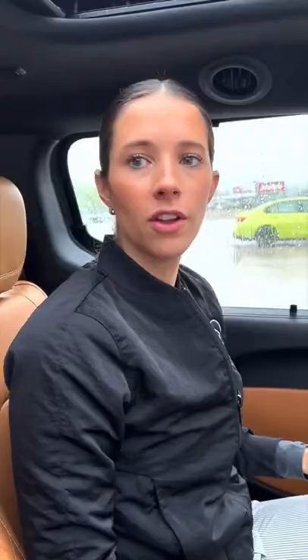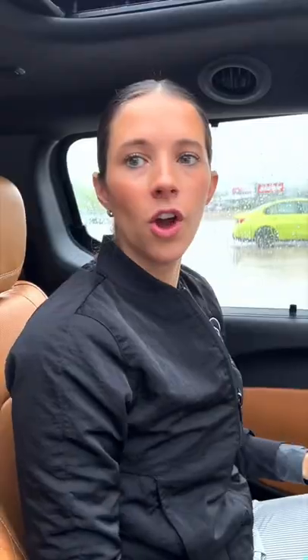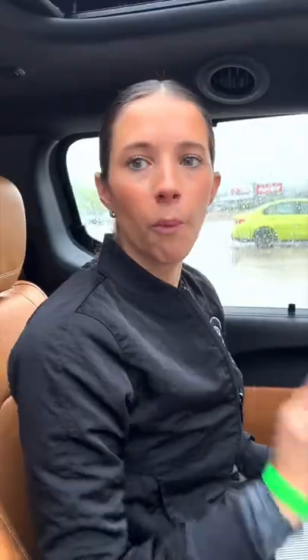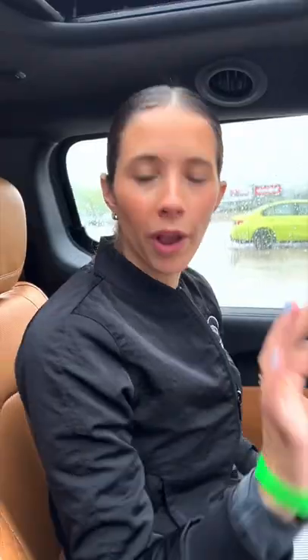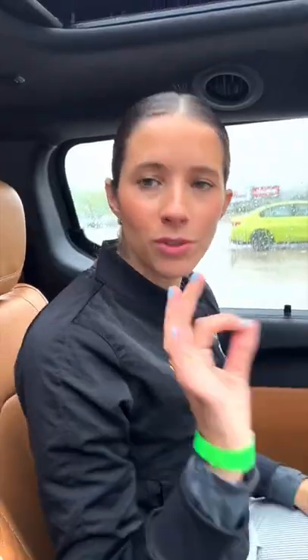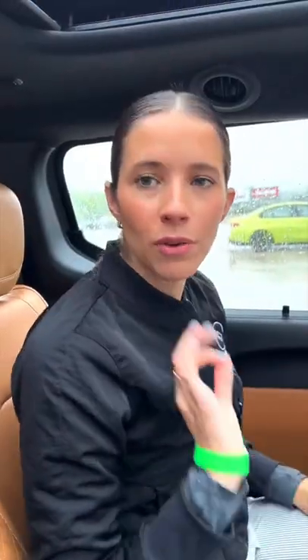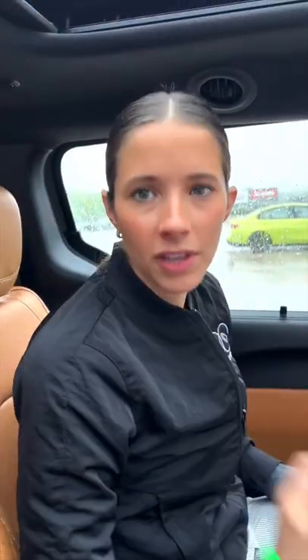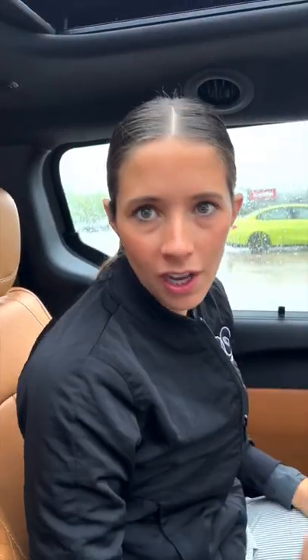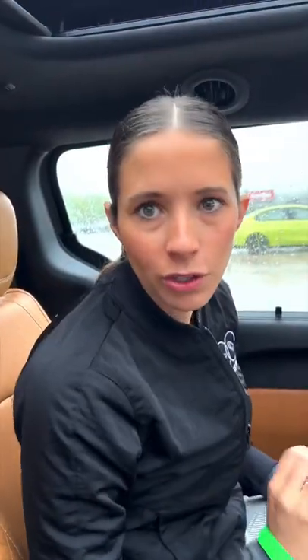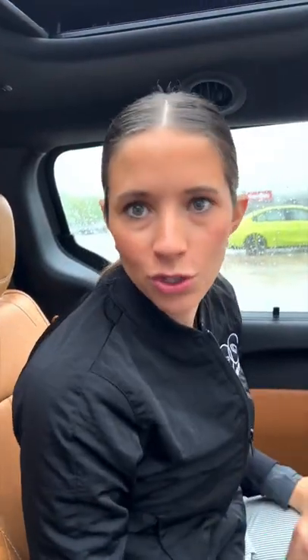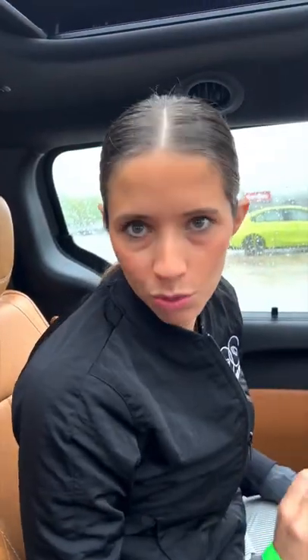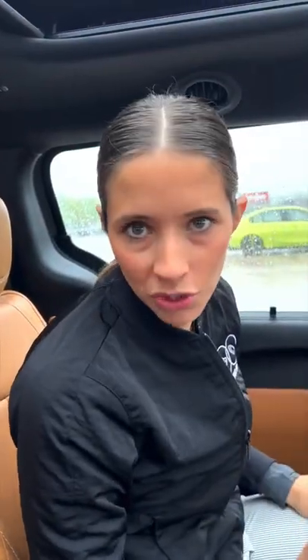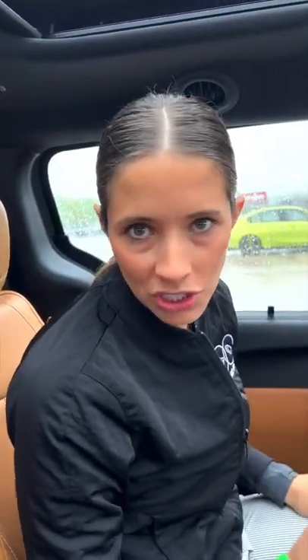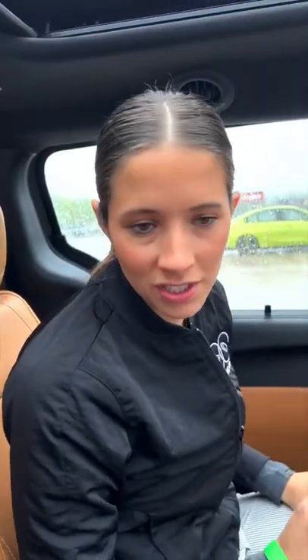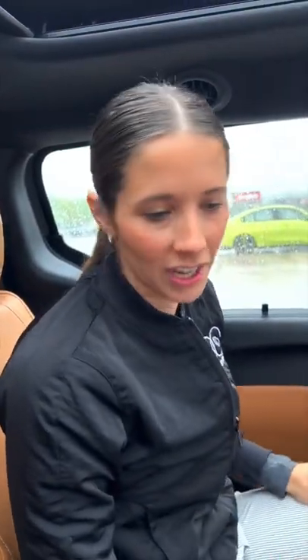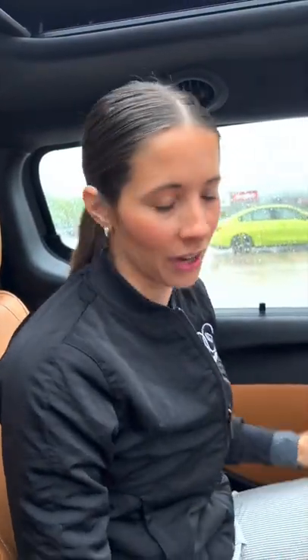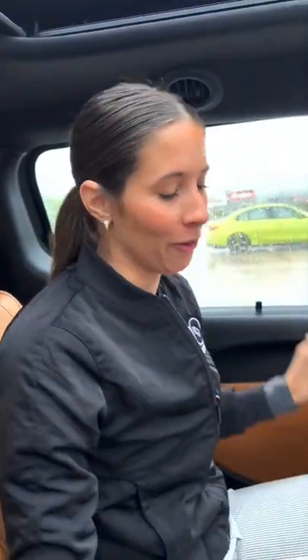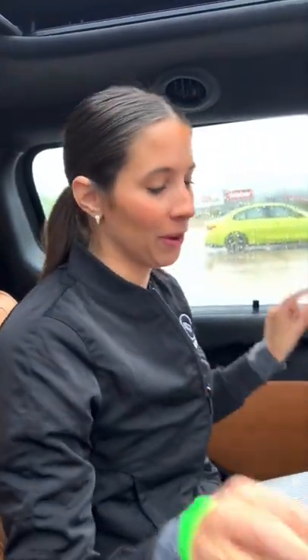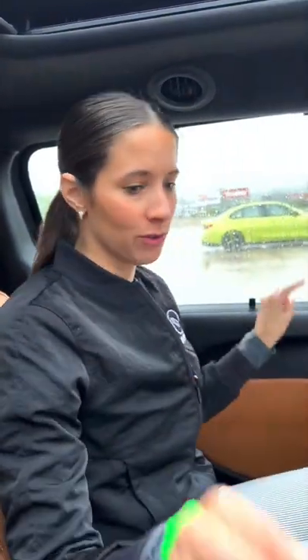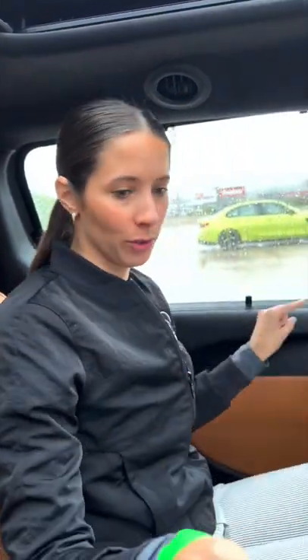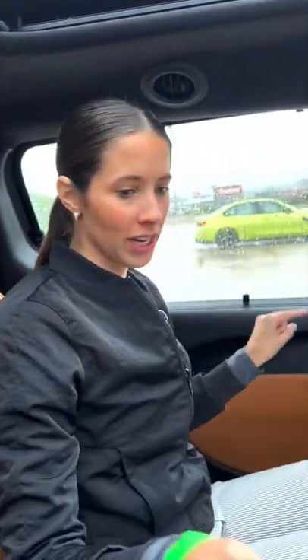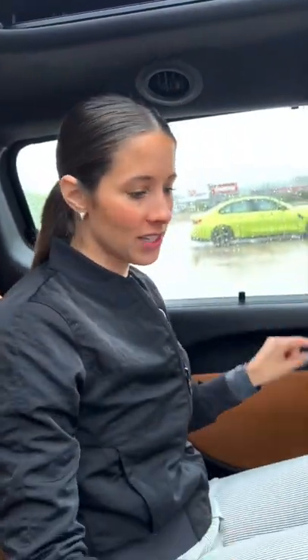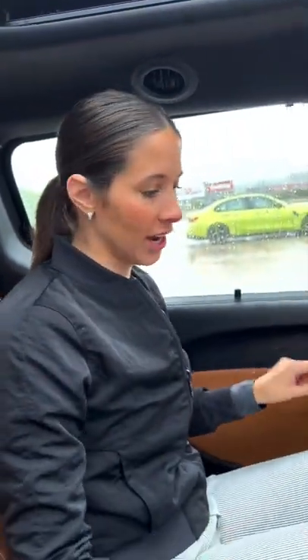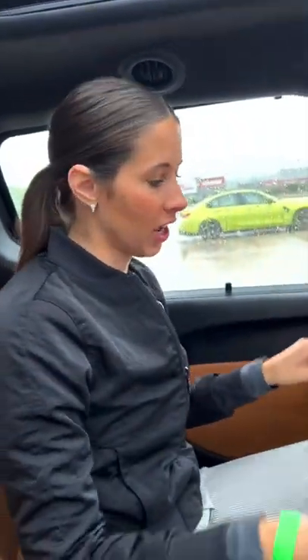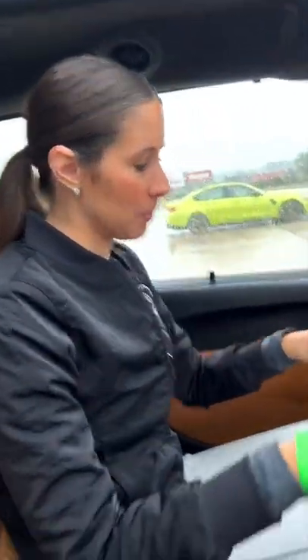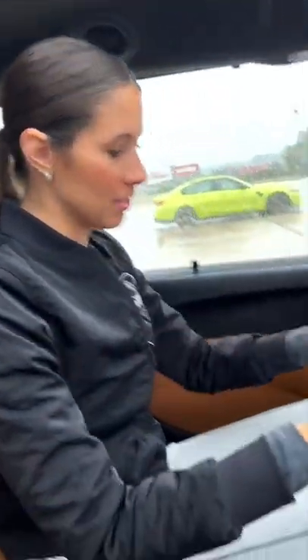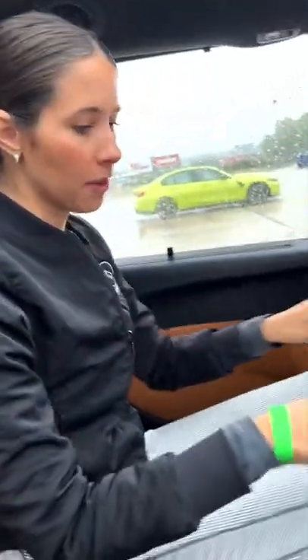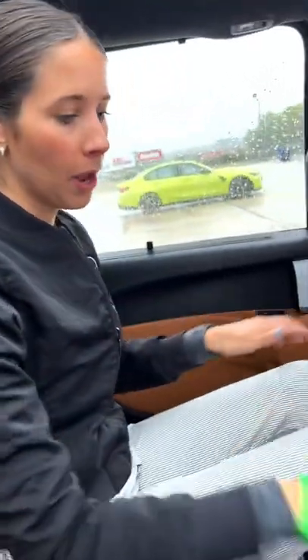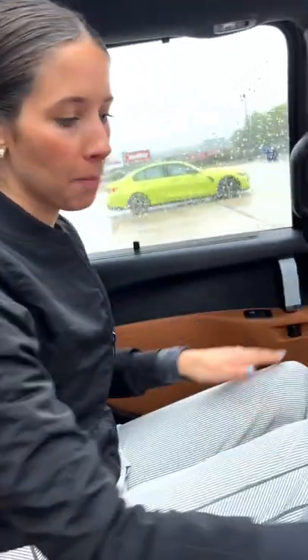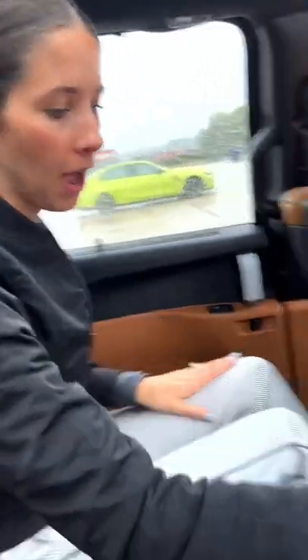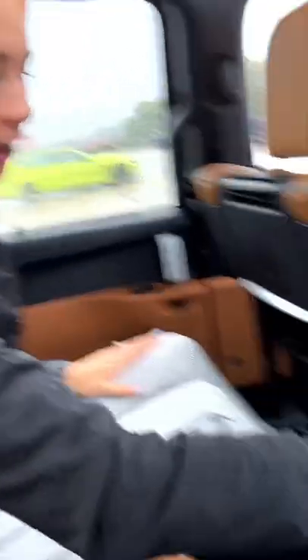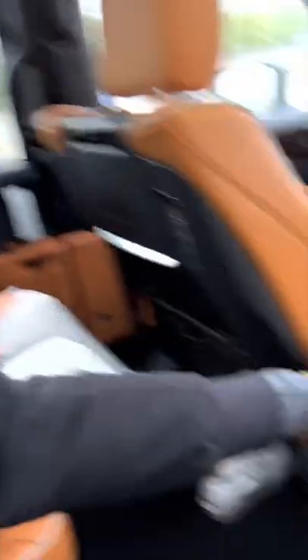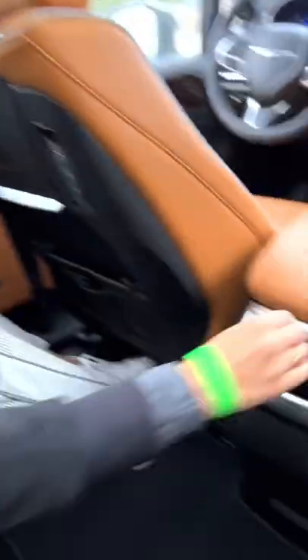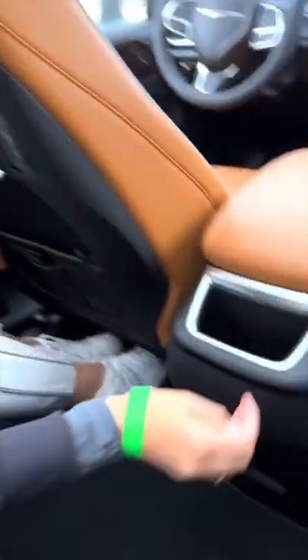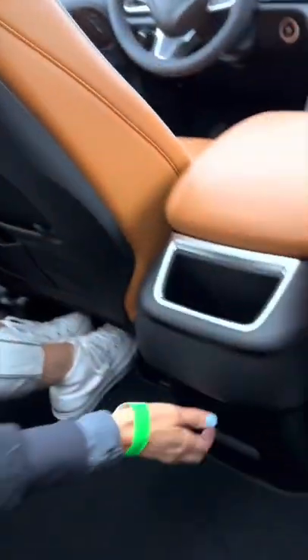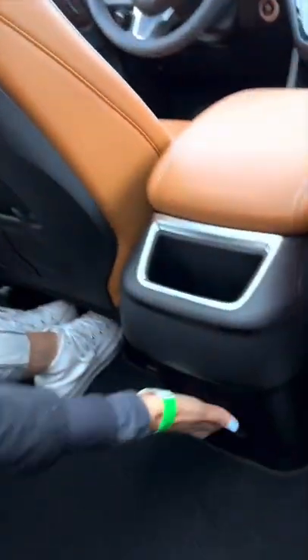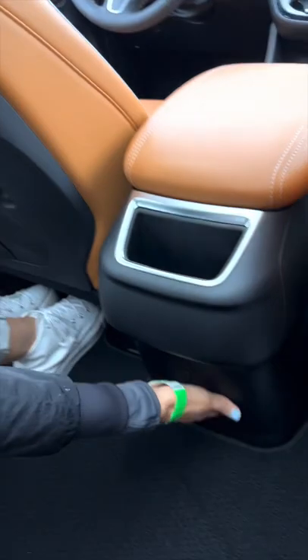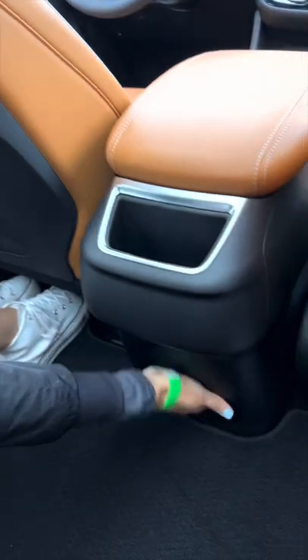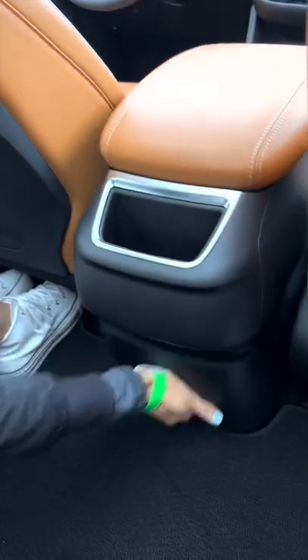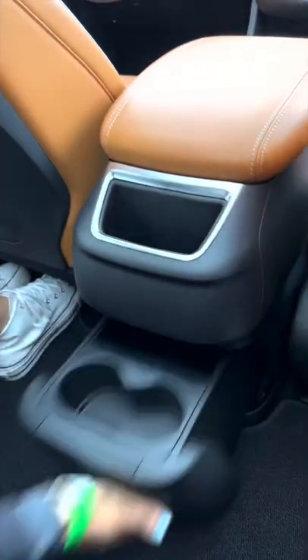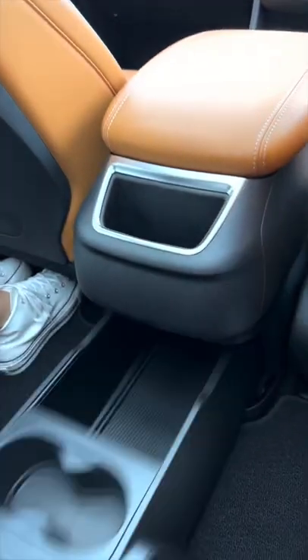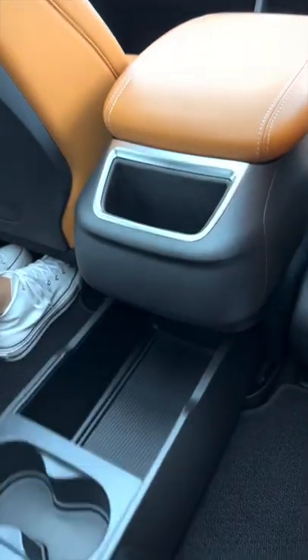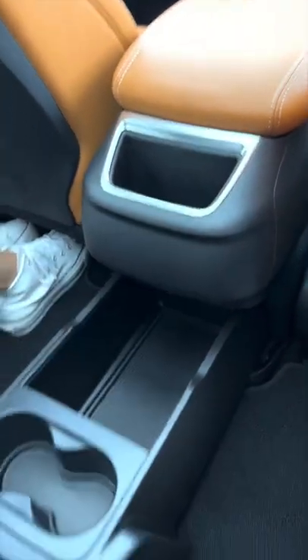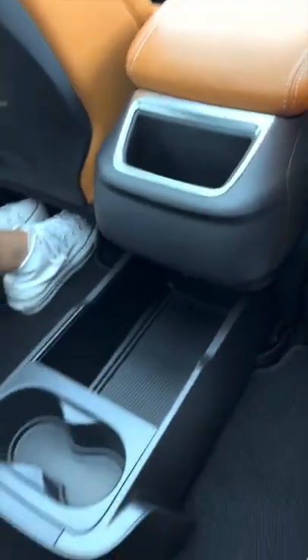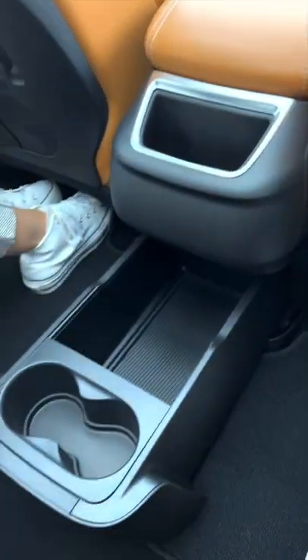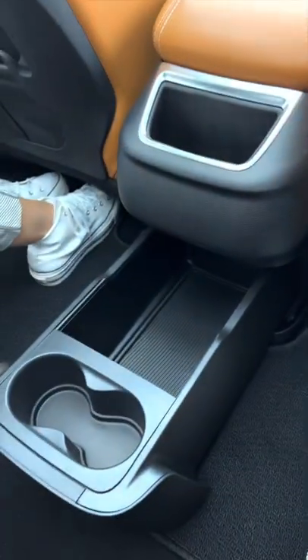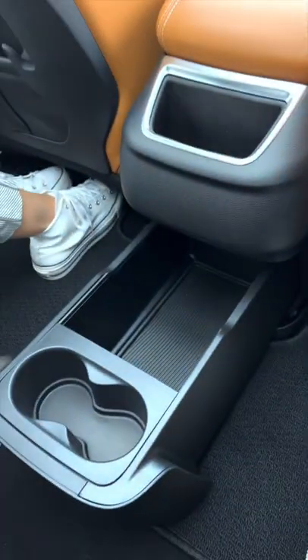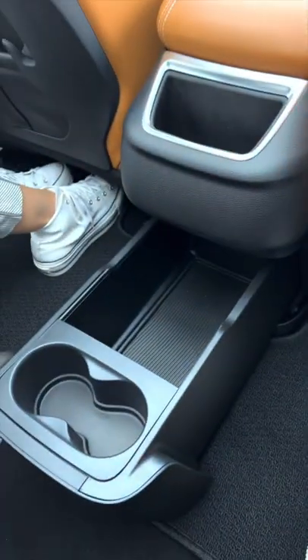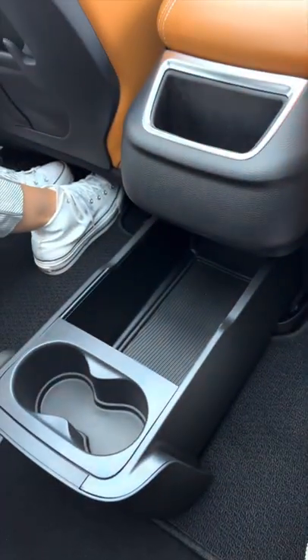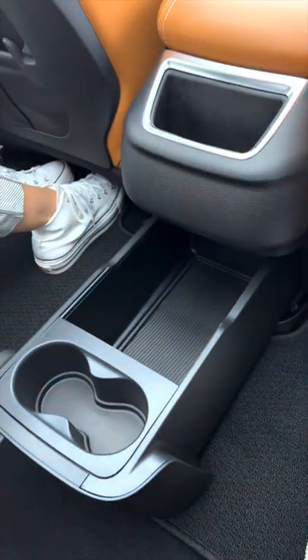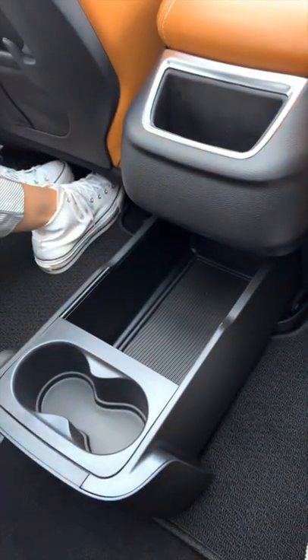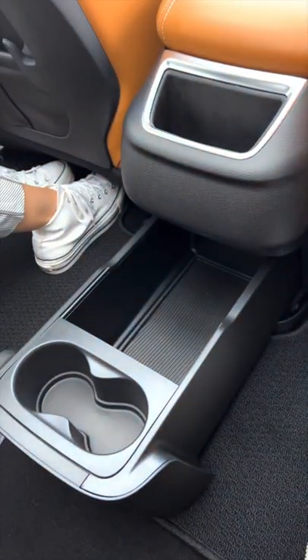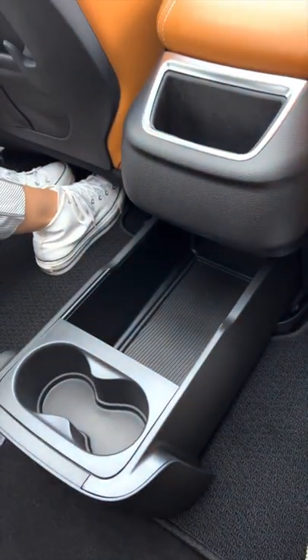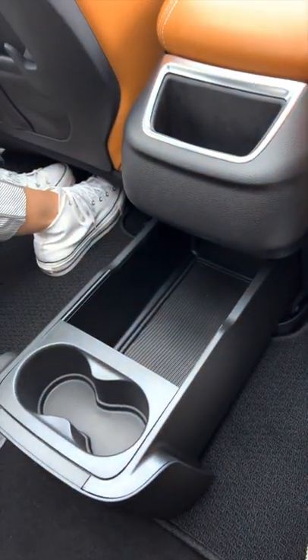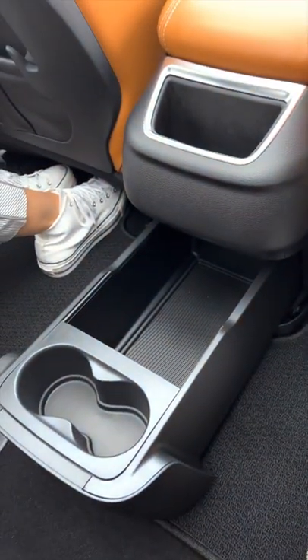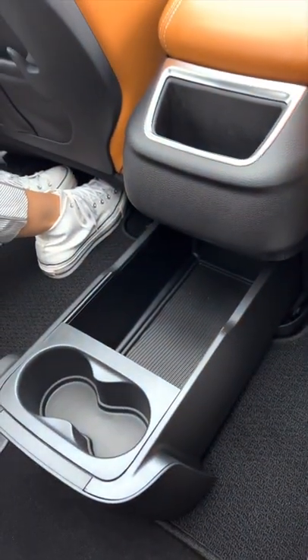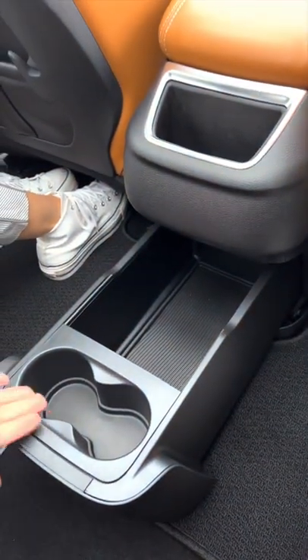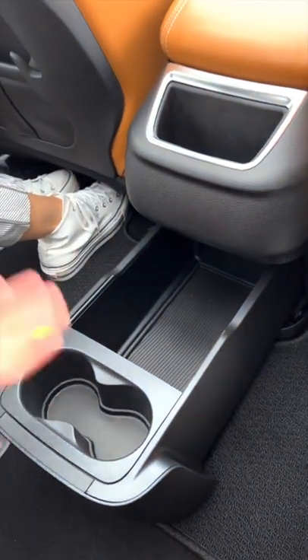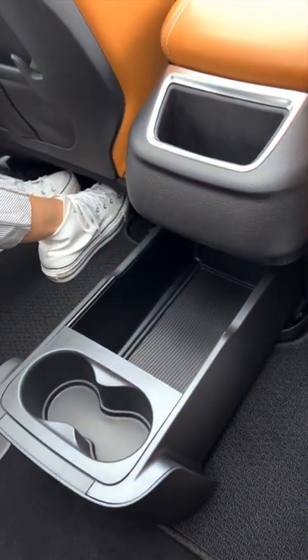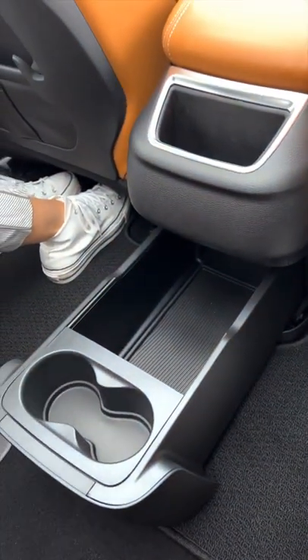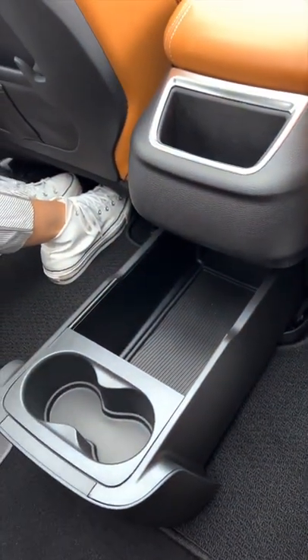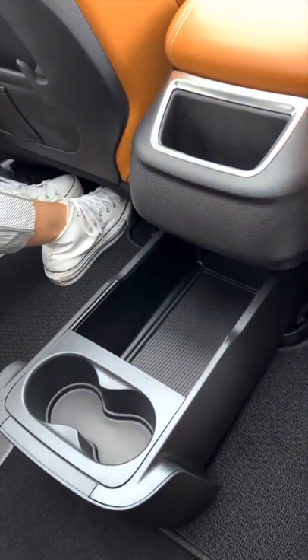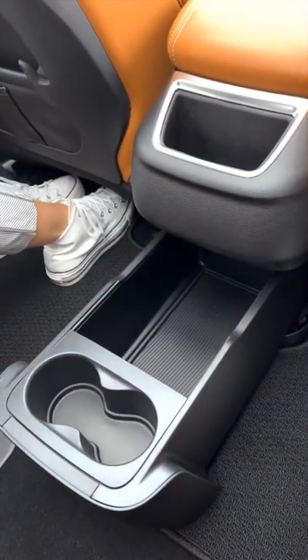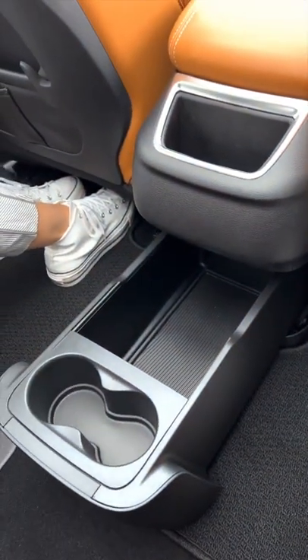We also have killer storage in the second row. We have great side cubbies, leather back pockets, a compartment right here, and our own center console with two cup holders.